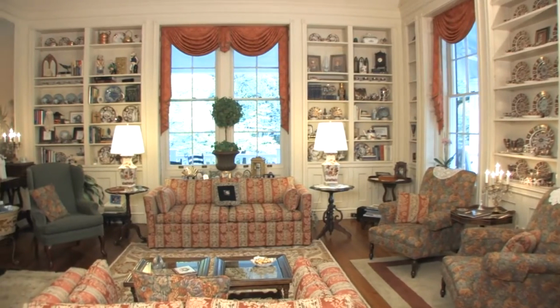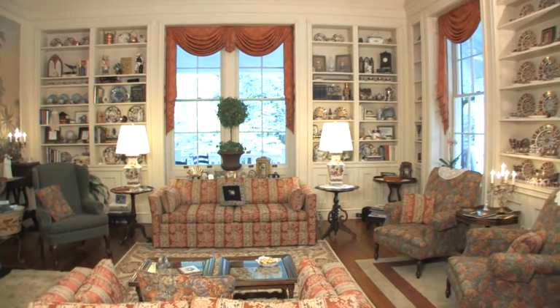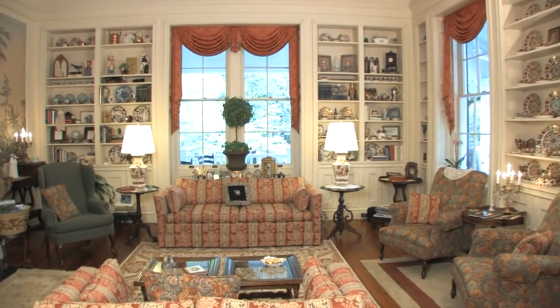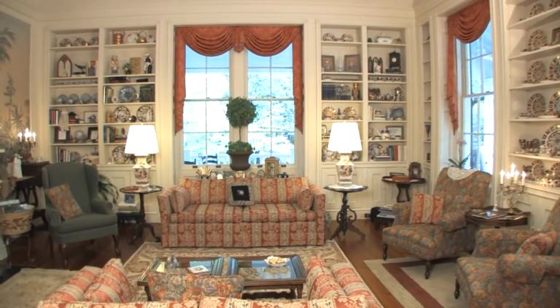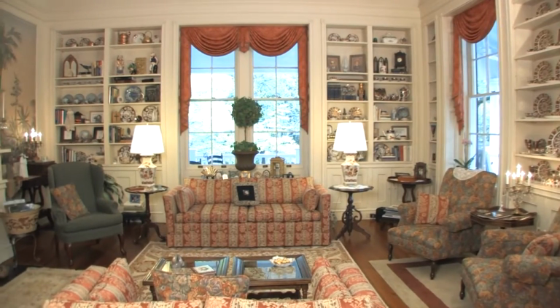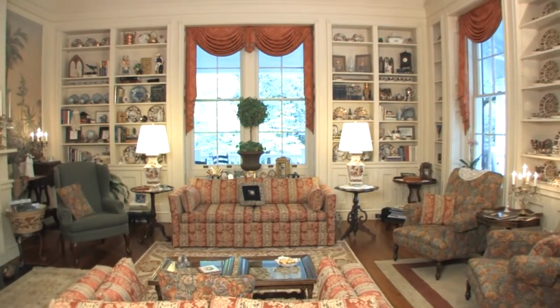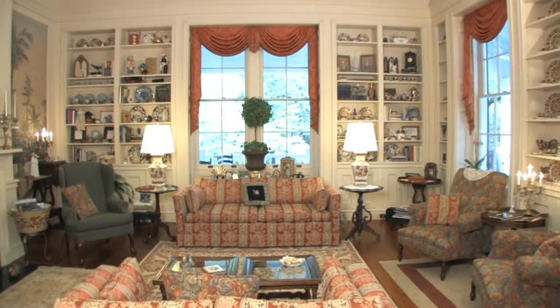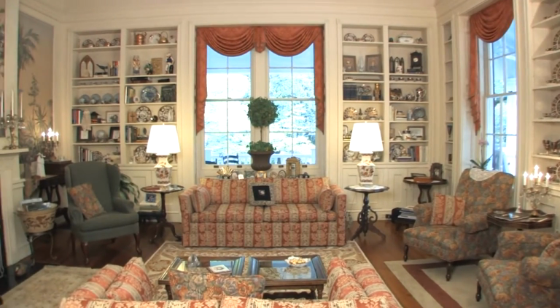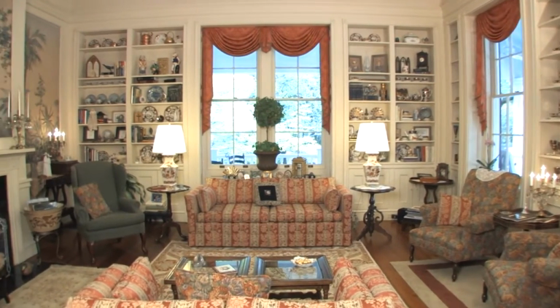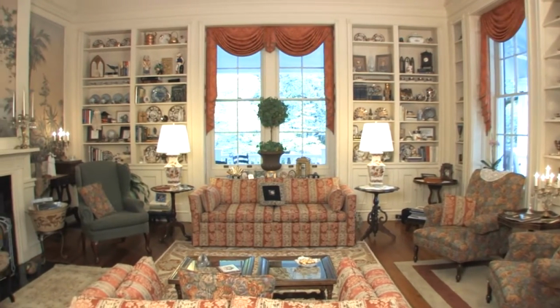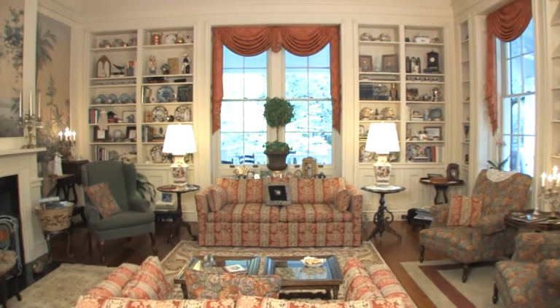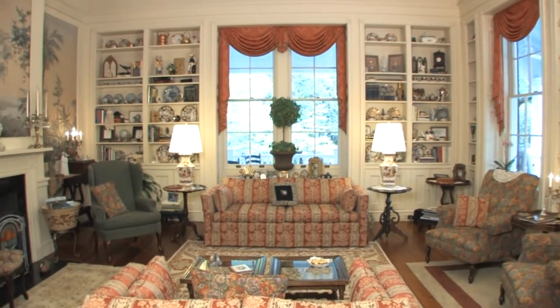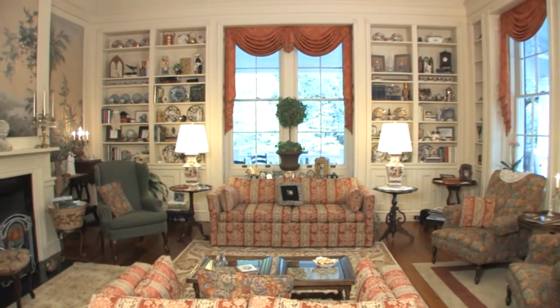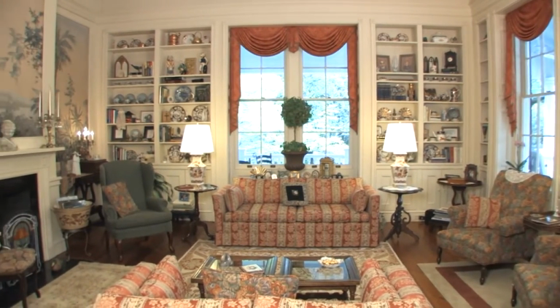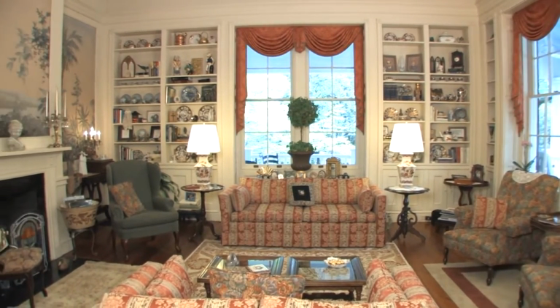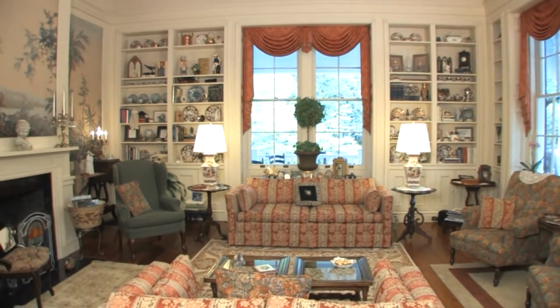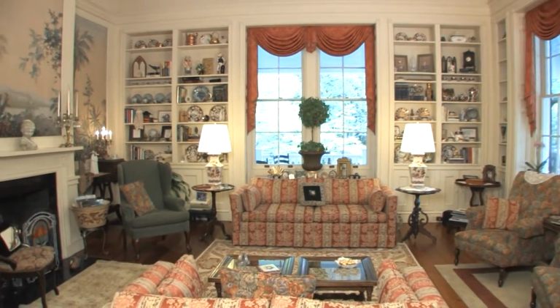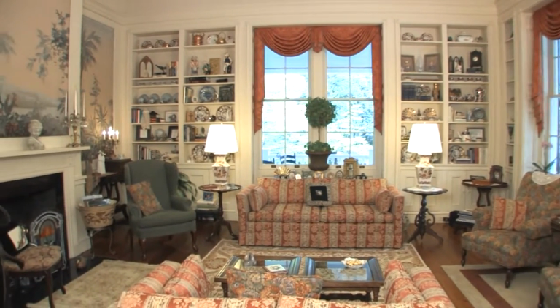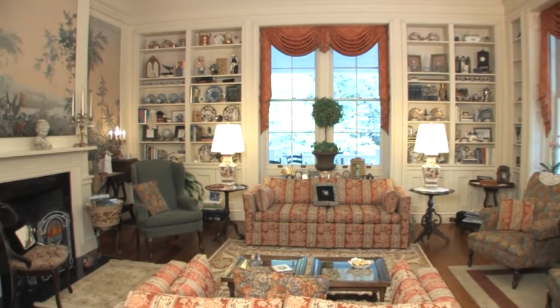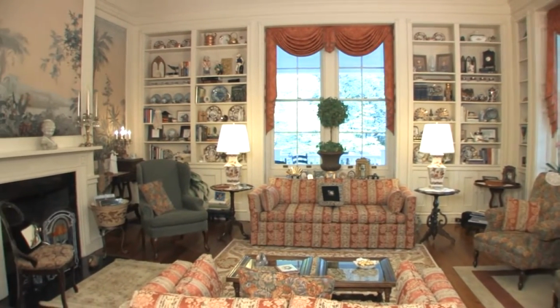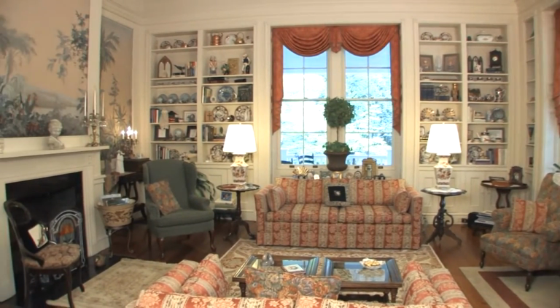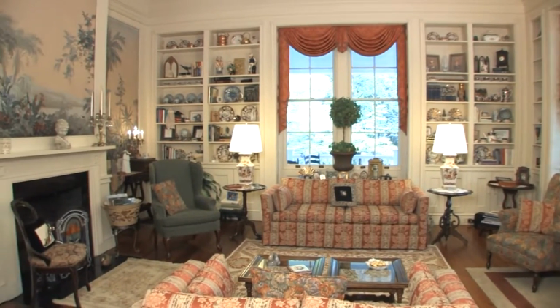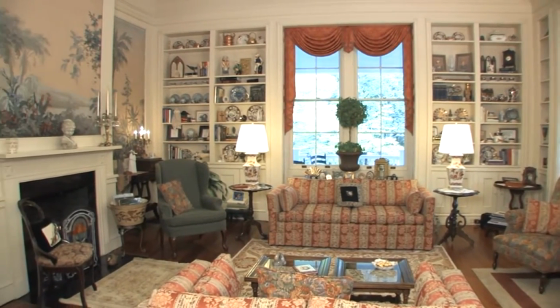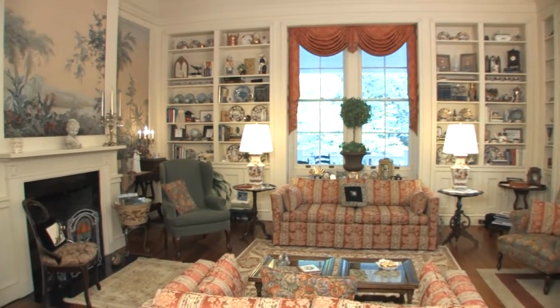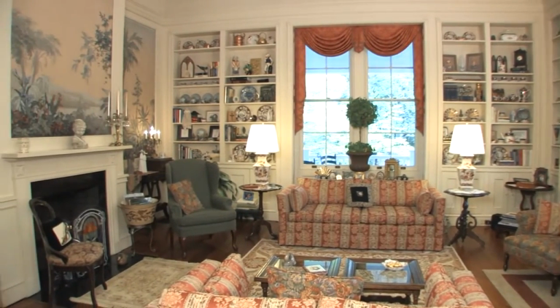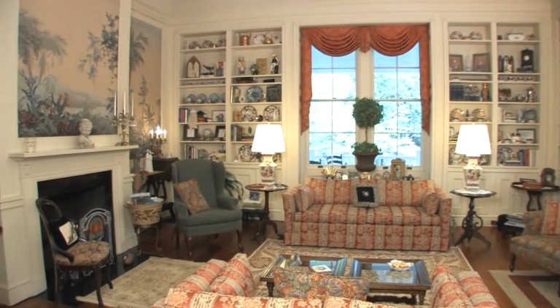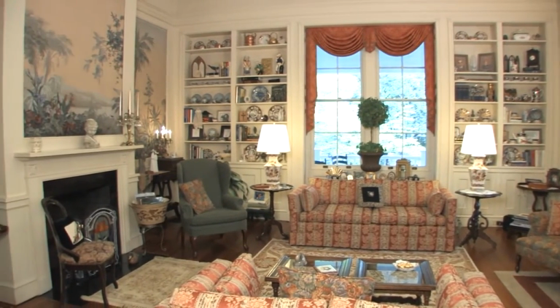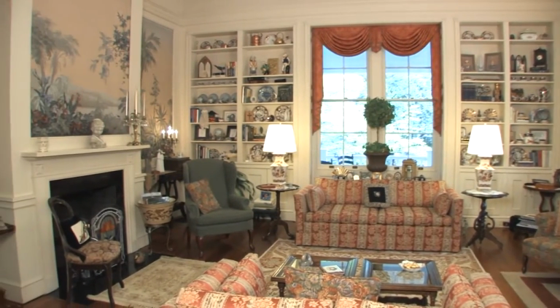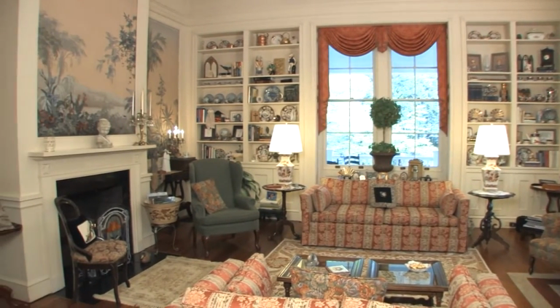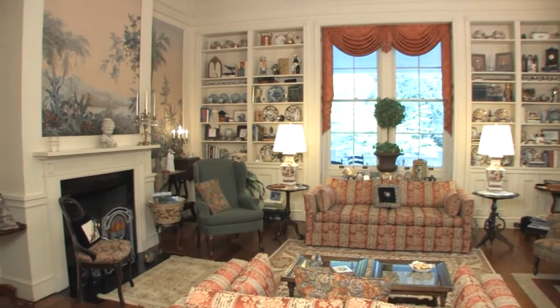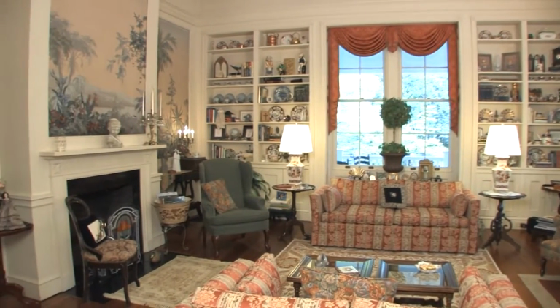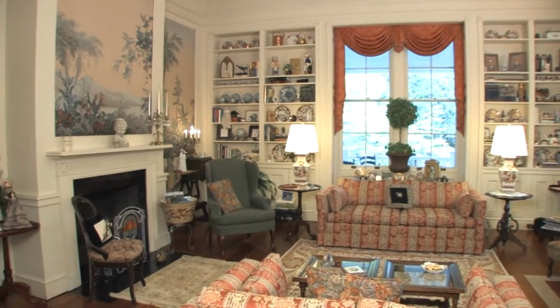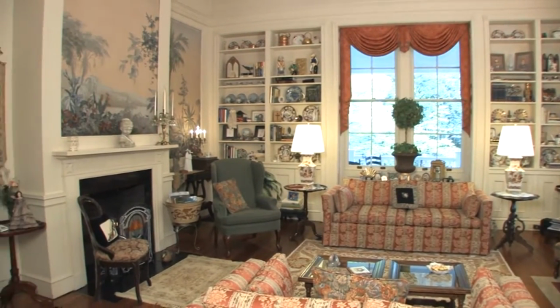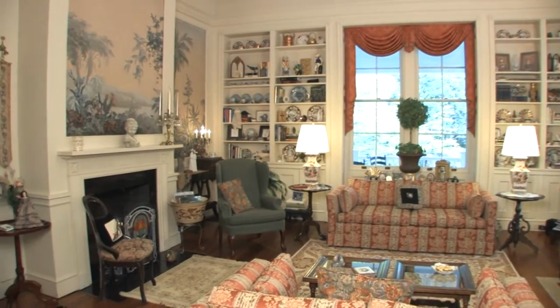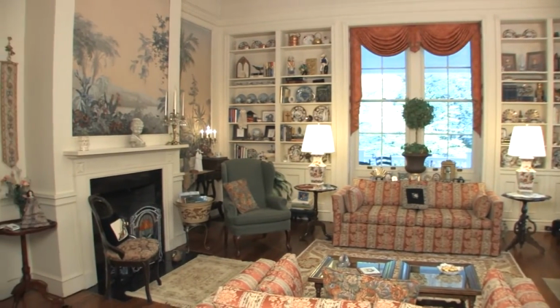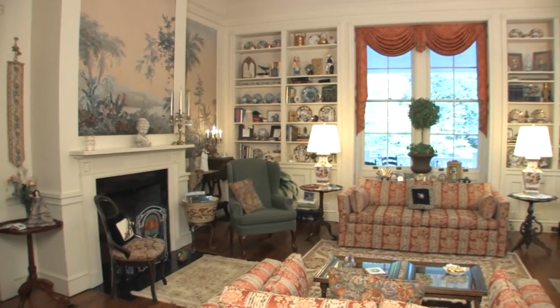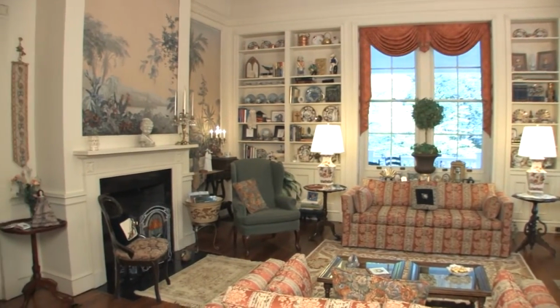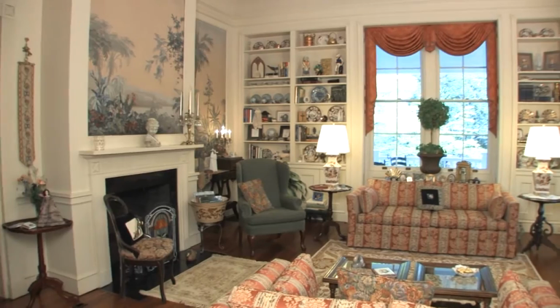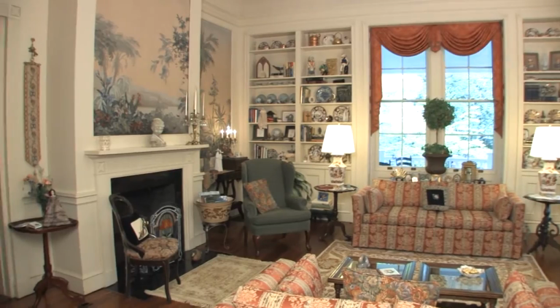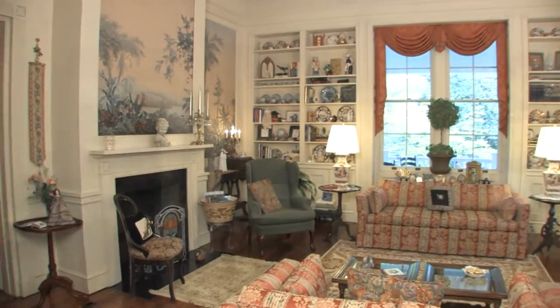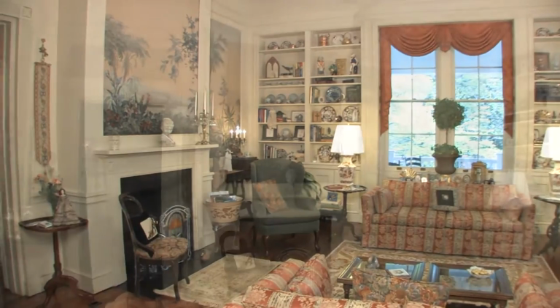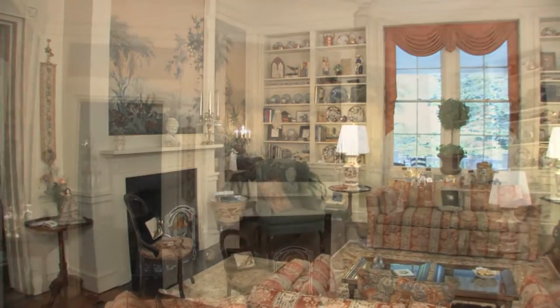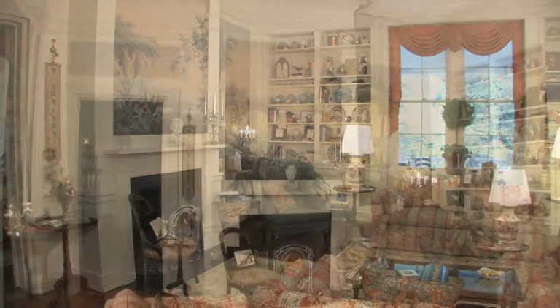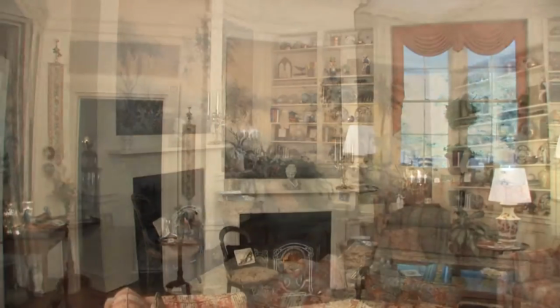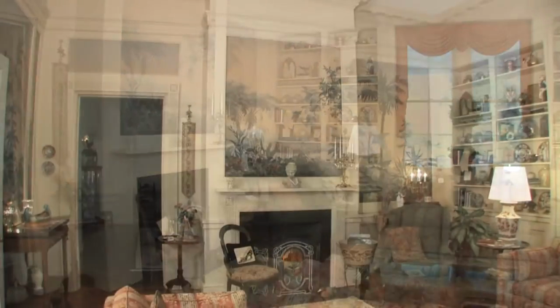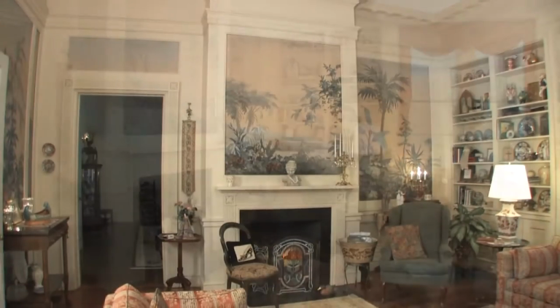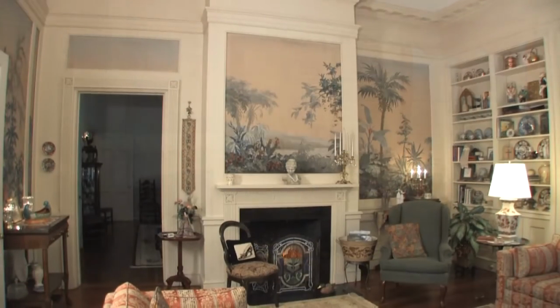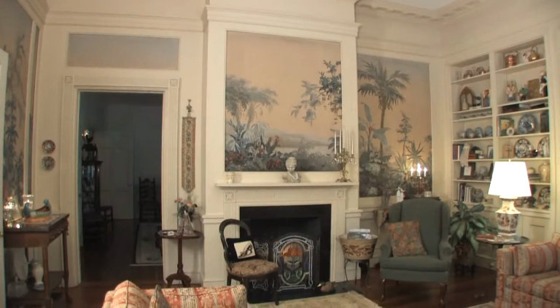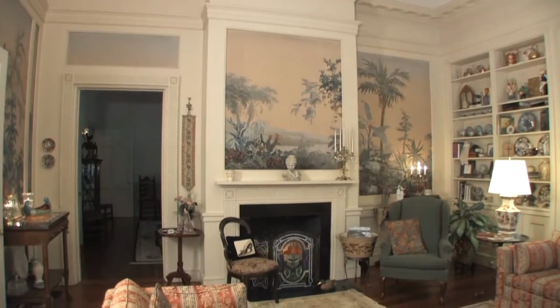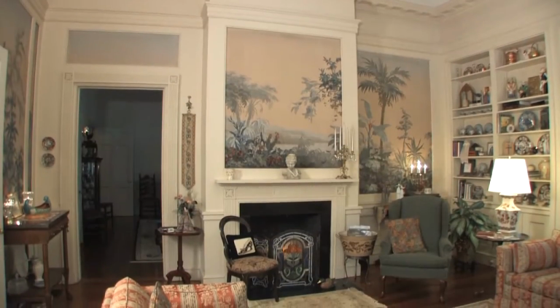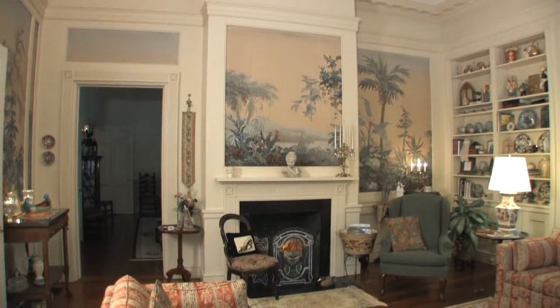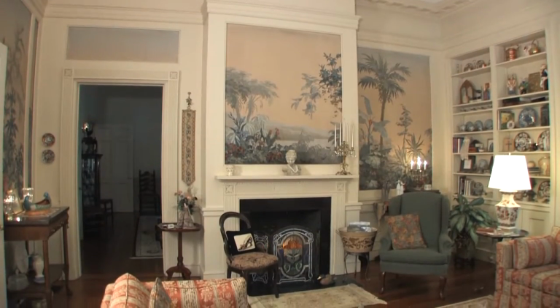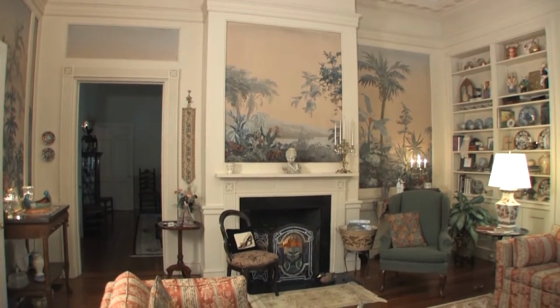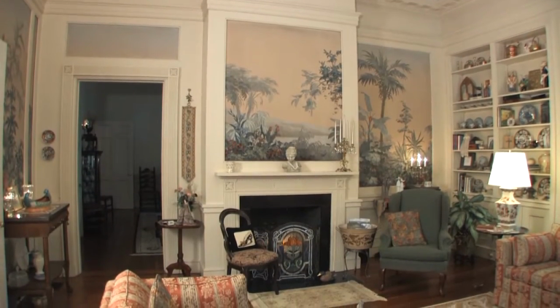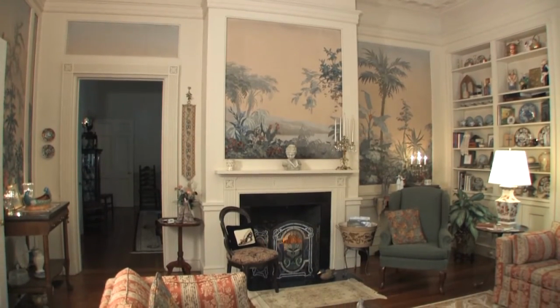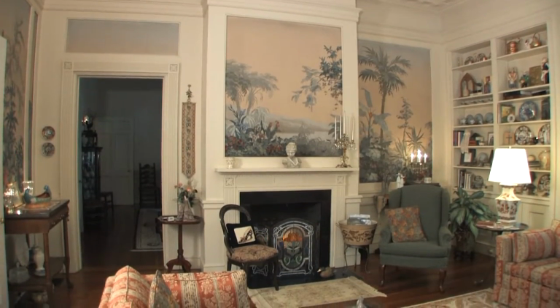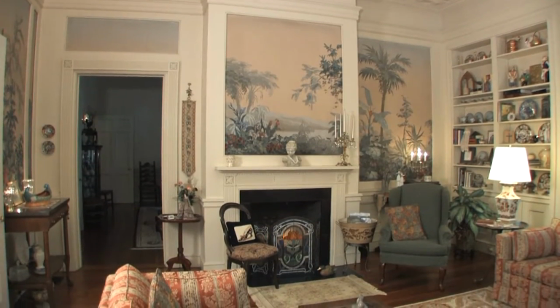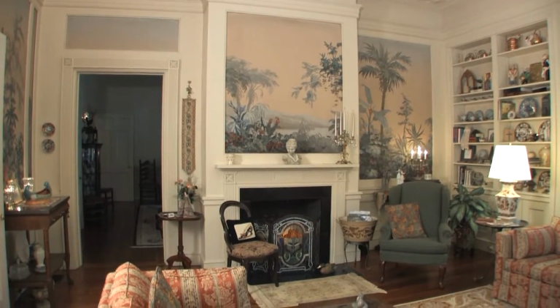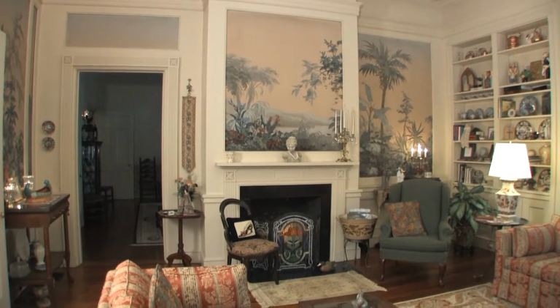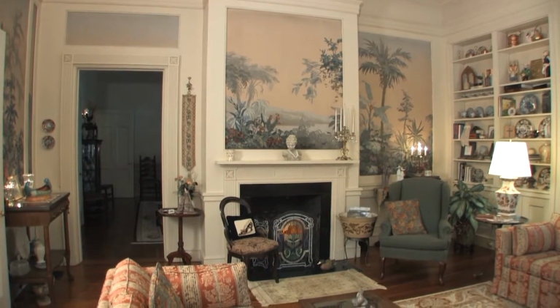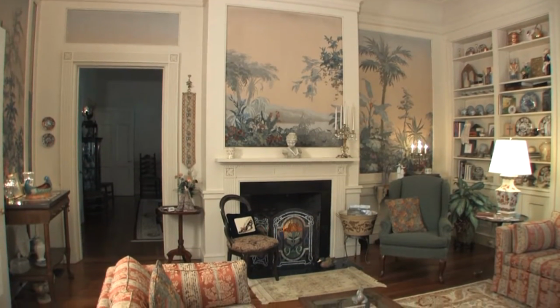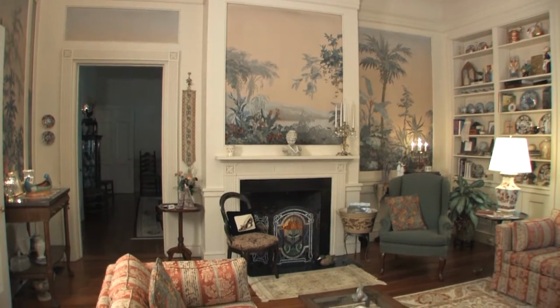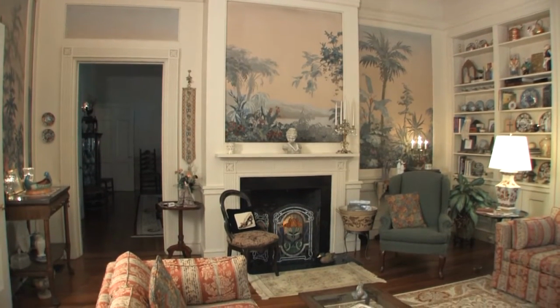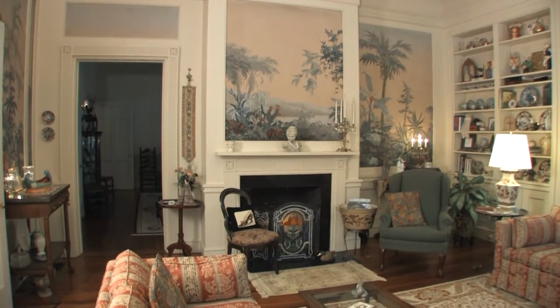Rich with tradition, the Ladies' Parlor features Zubair paper on canvas, which was installed in 1930.